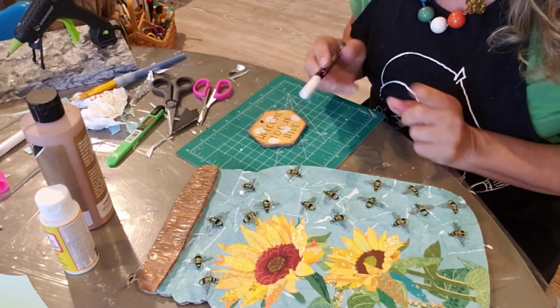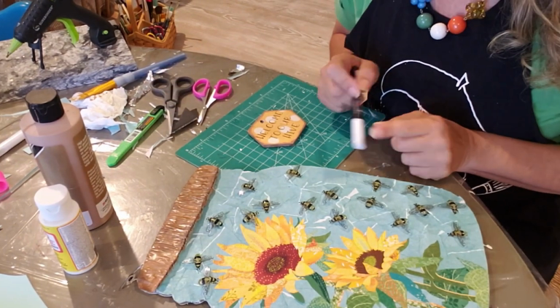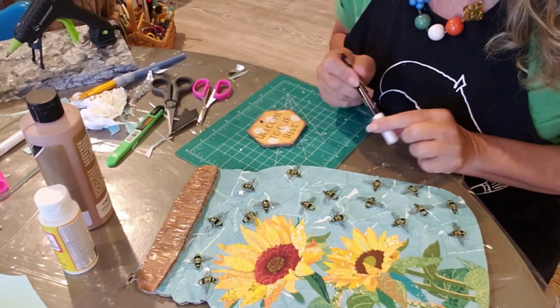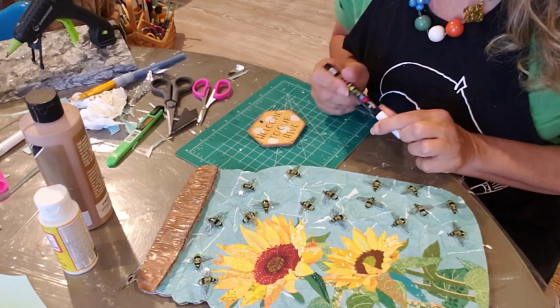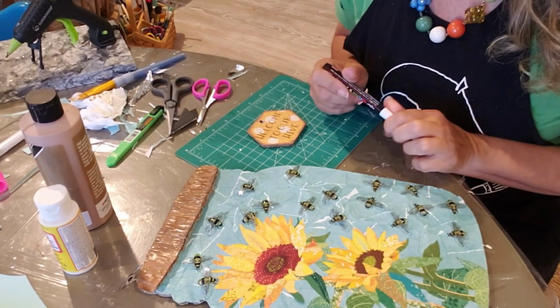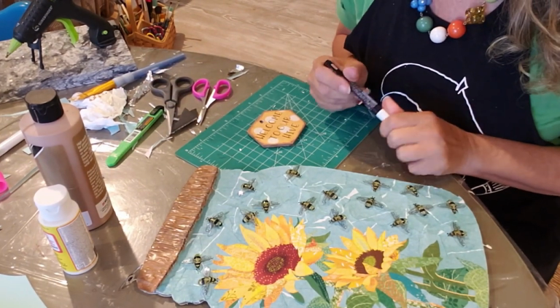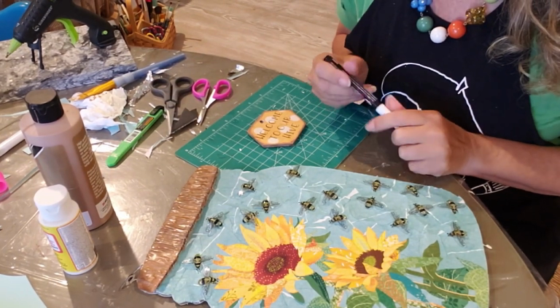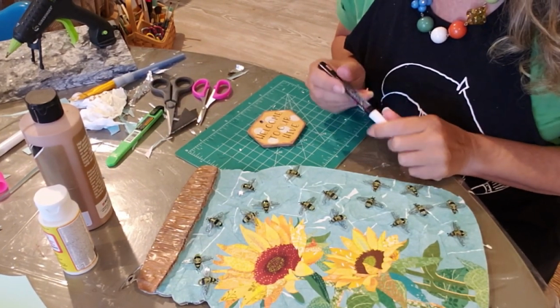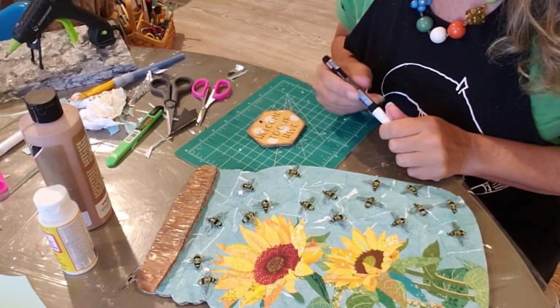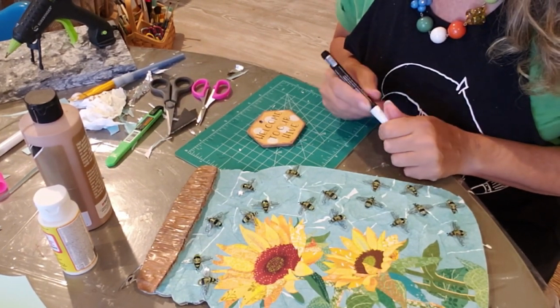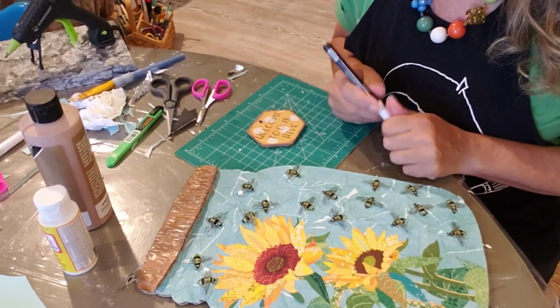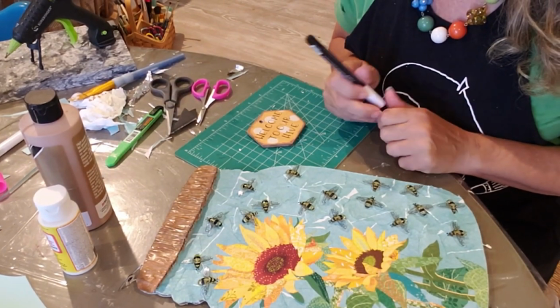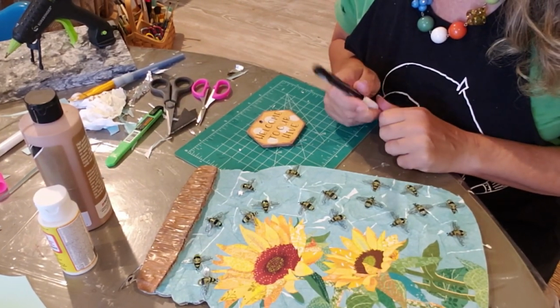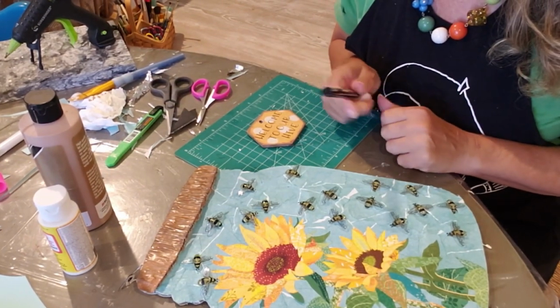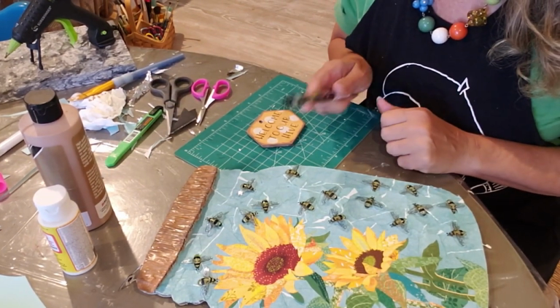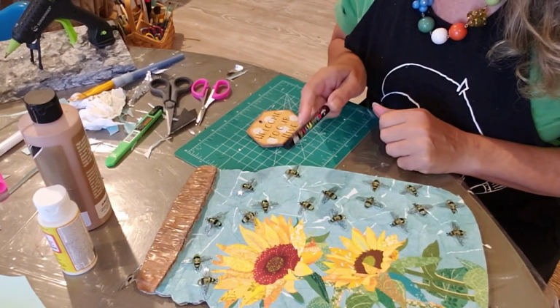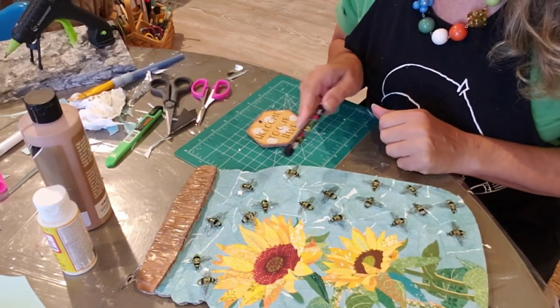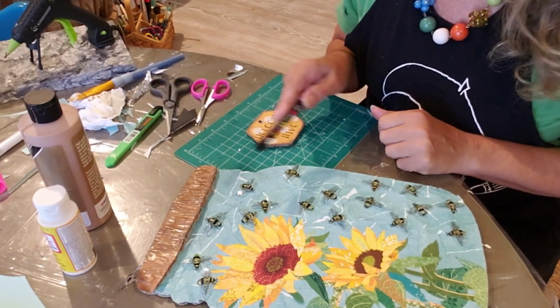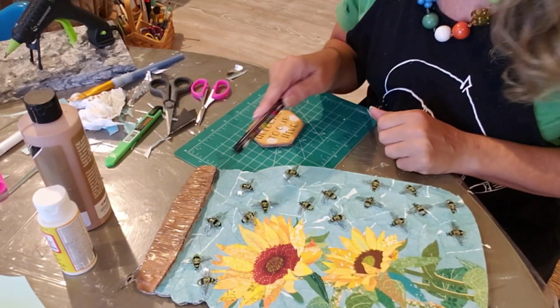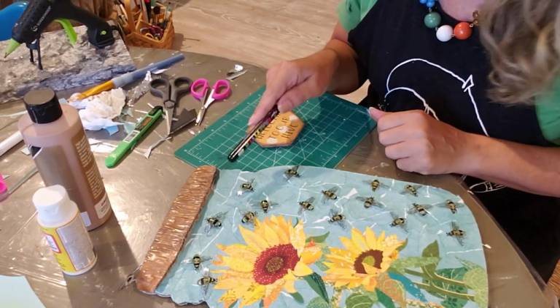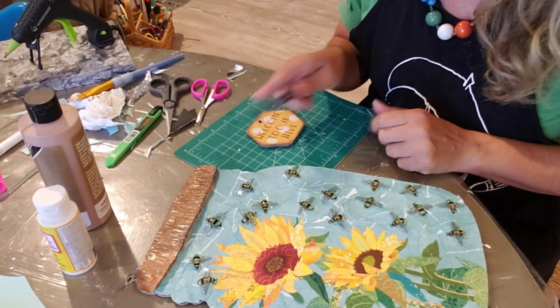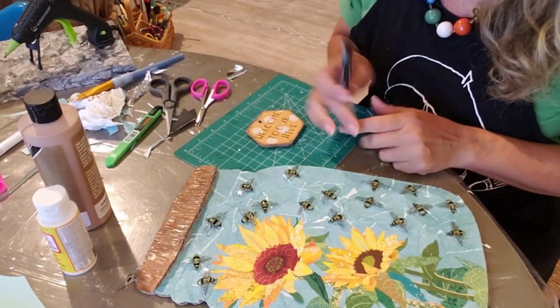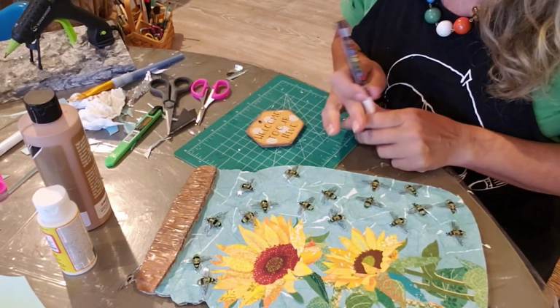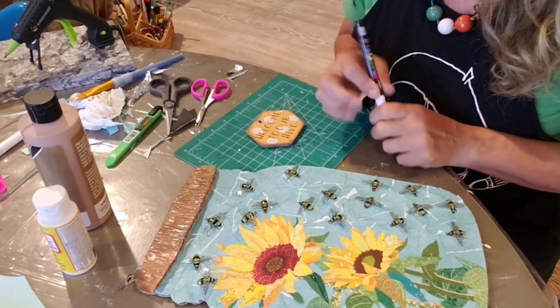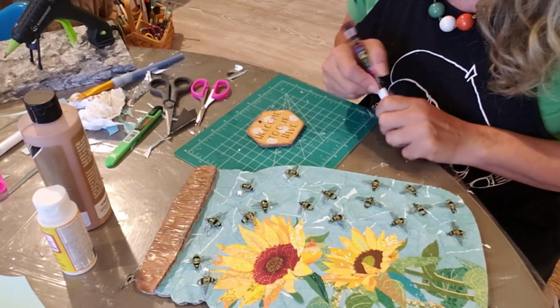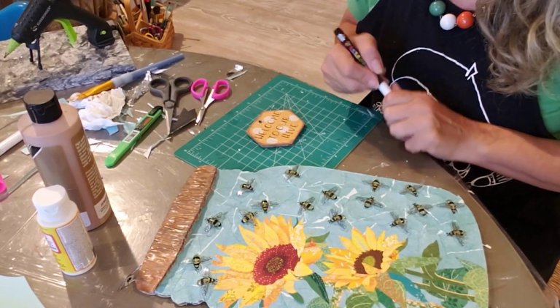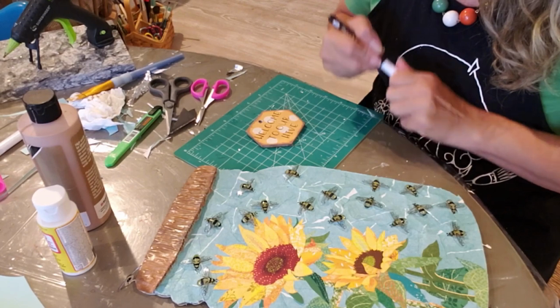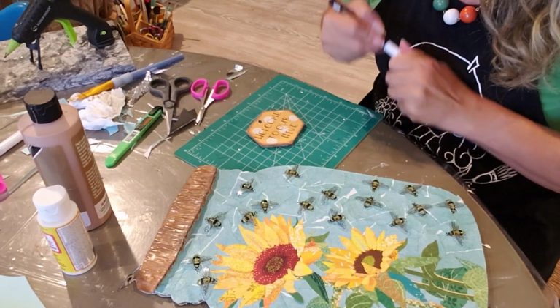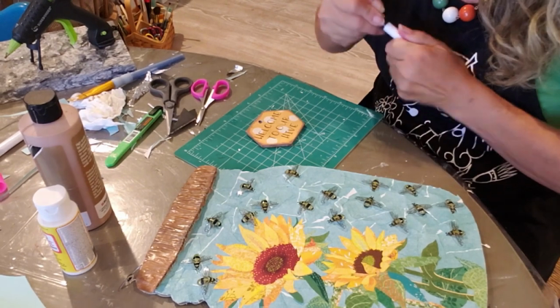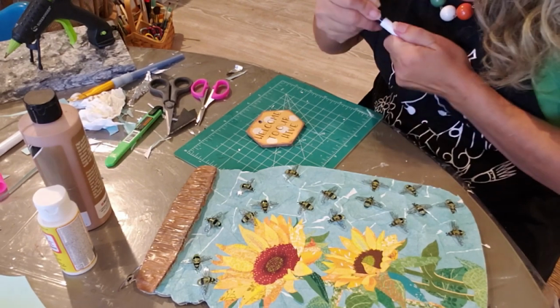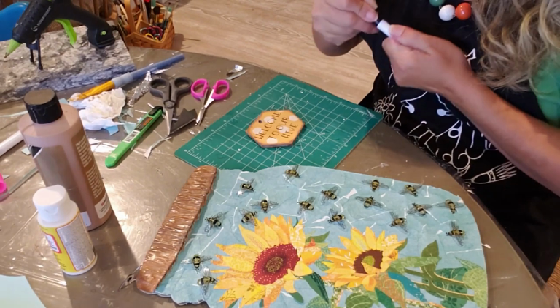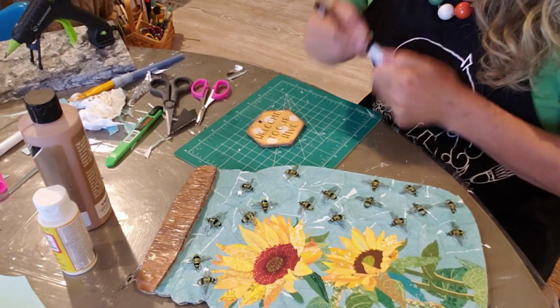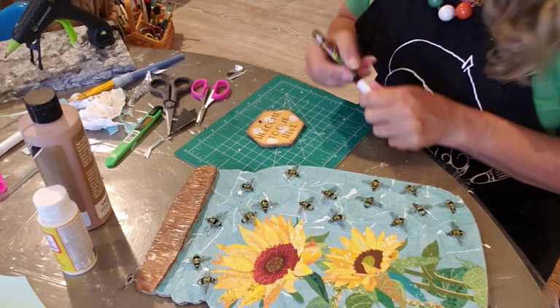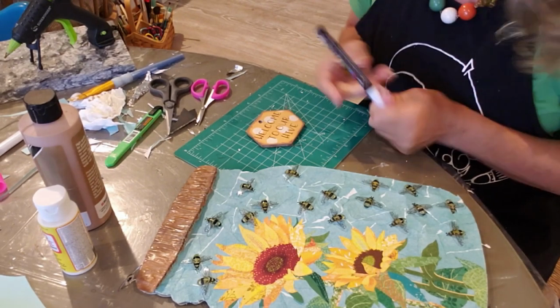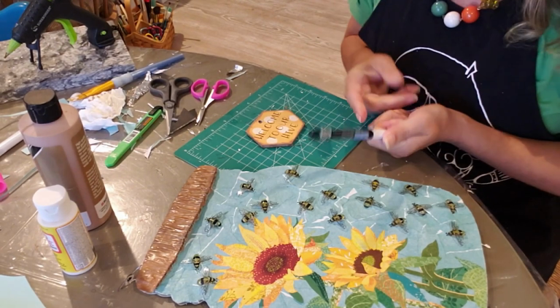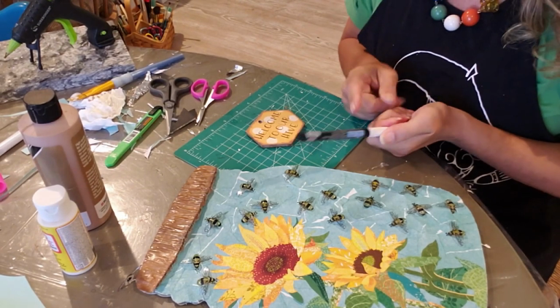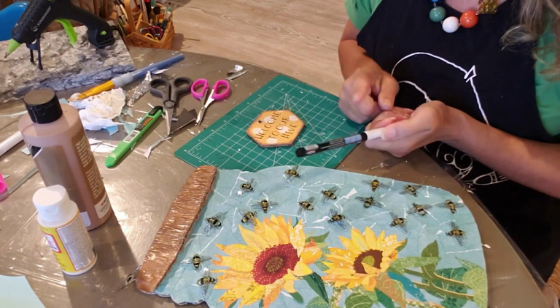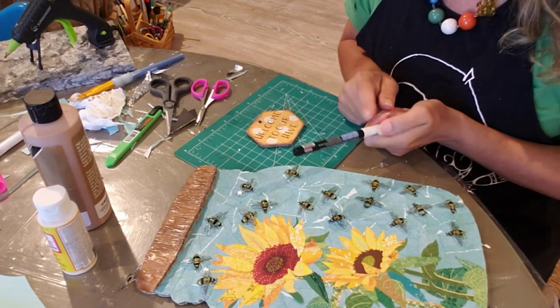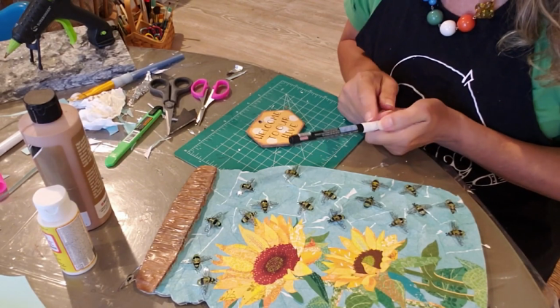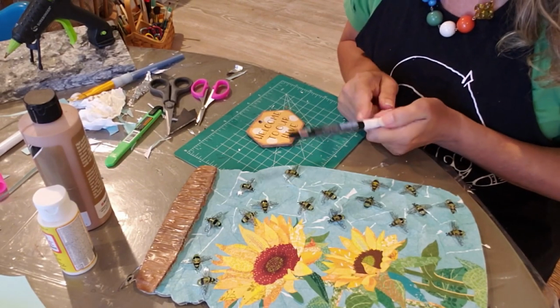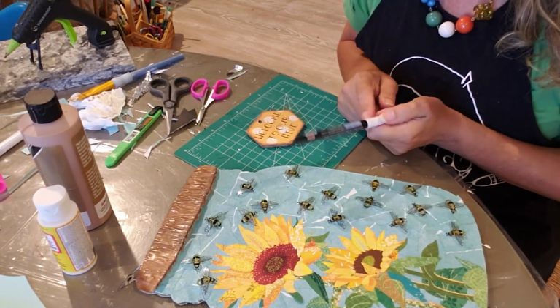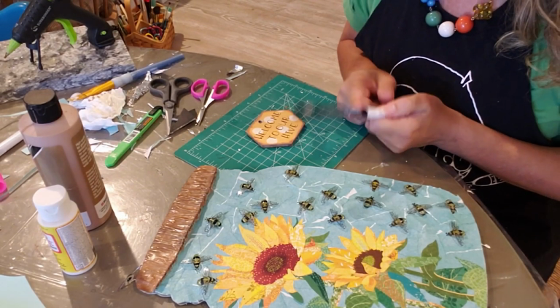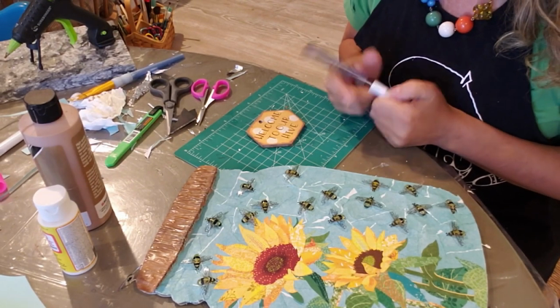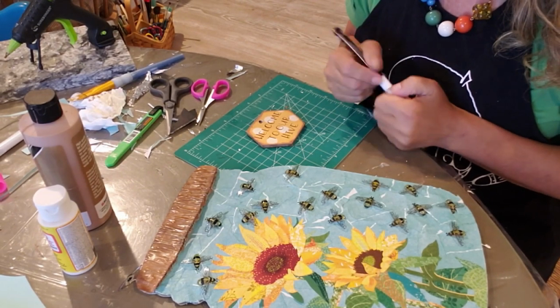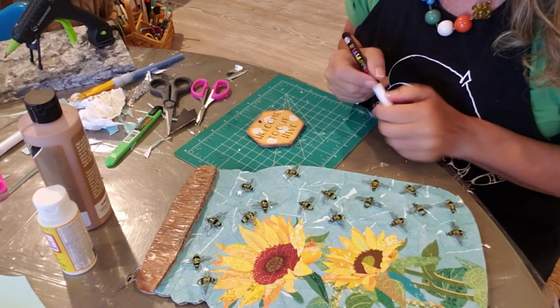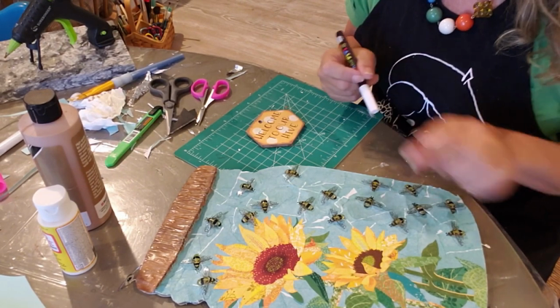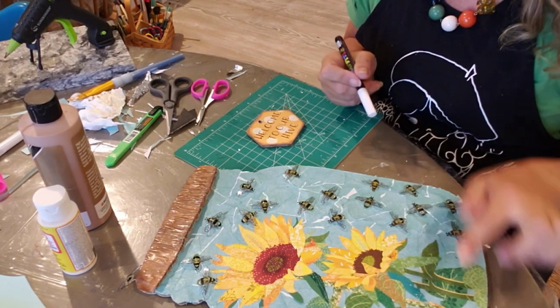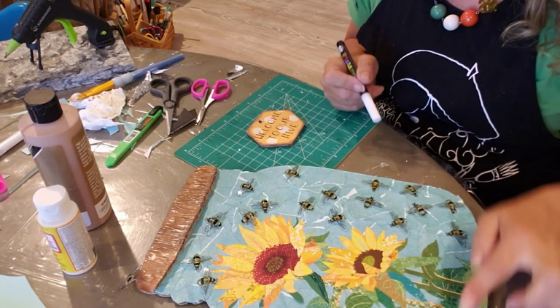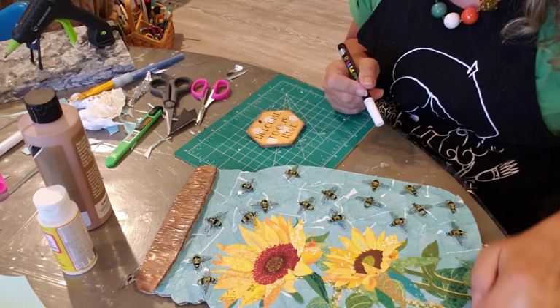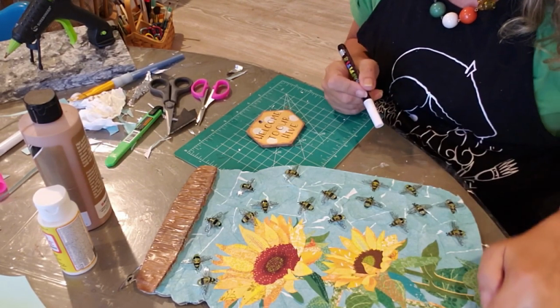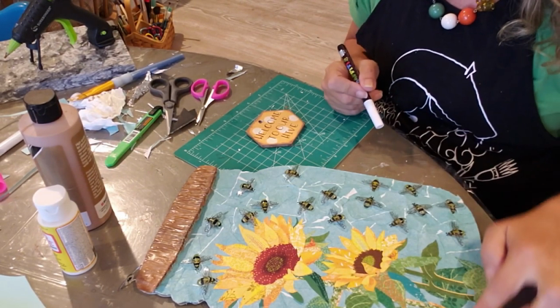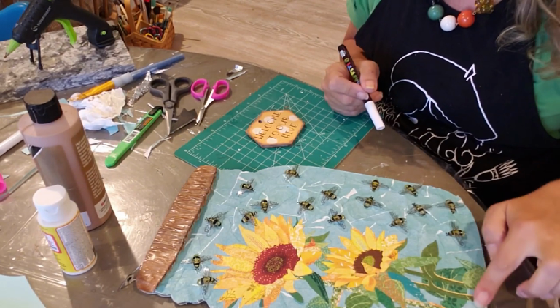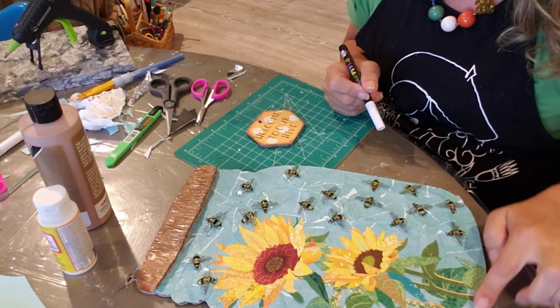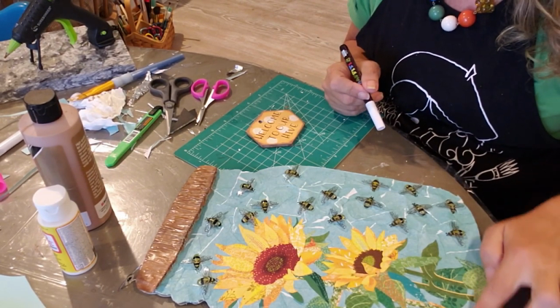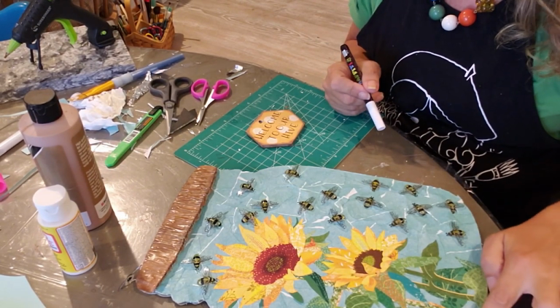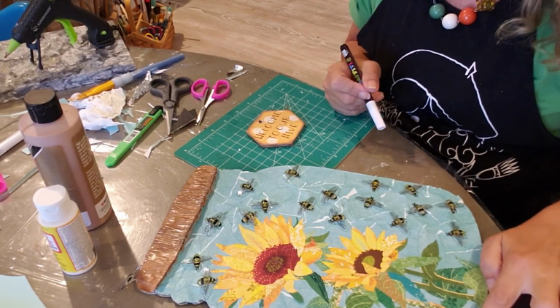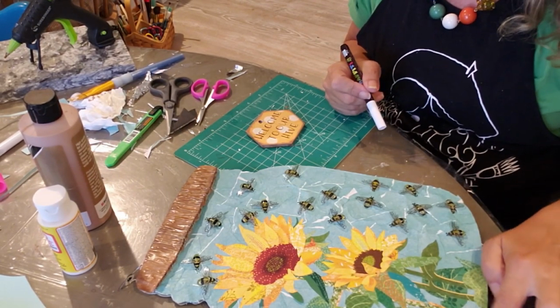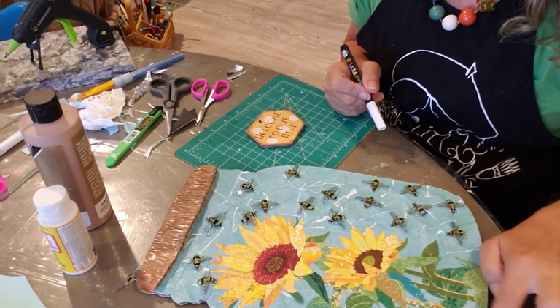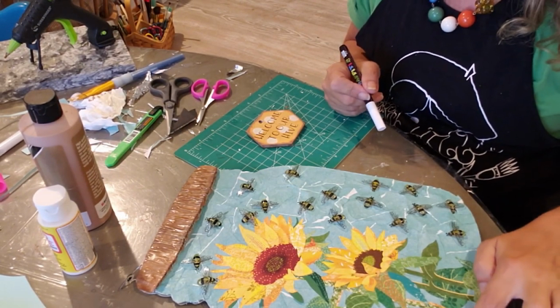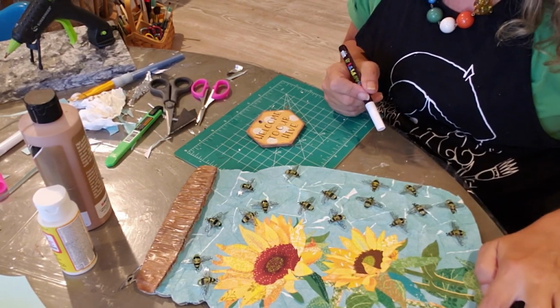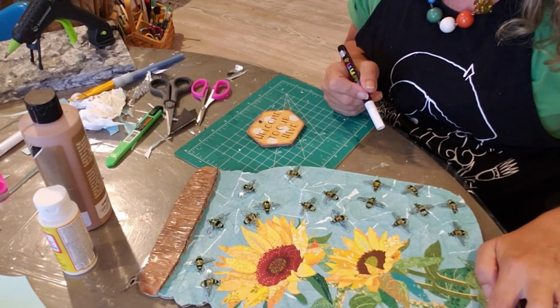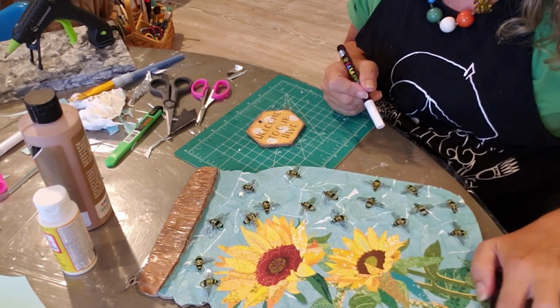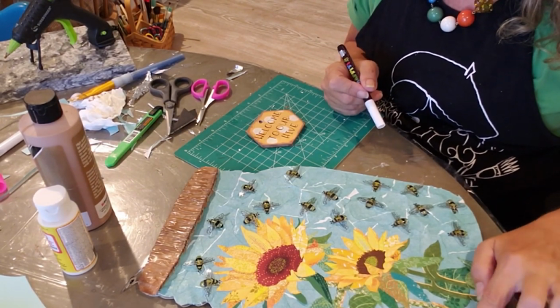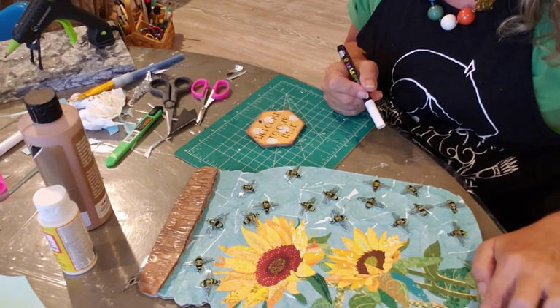The next thing I want to do is add some highlights to this. So I'm just going to take my white paint marker and draw little highlight marks on it.